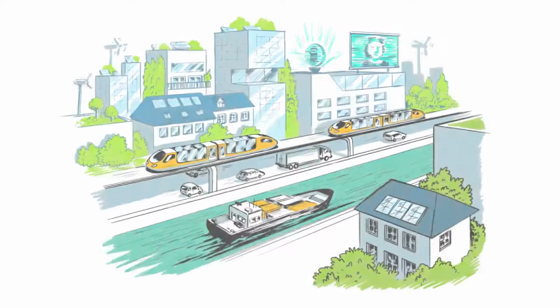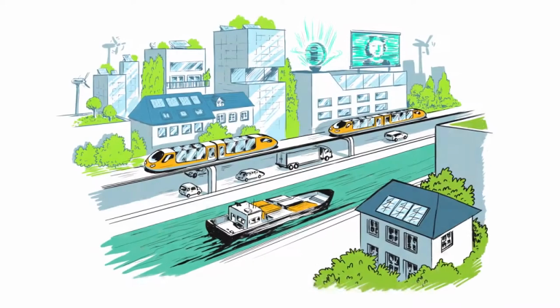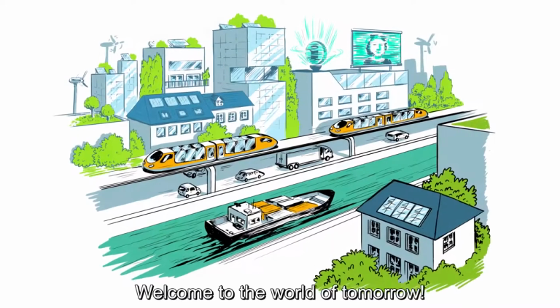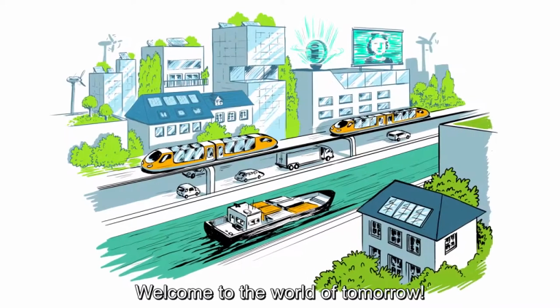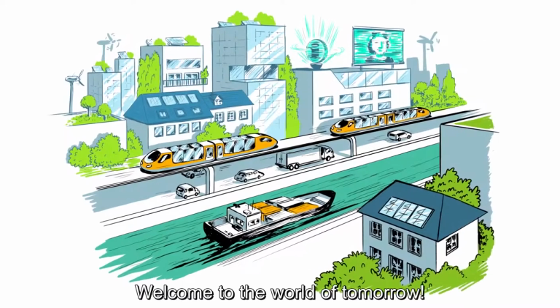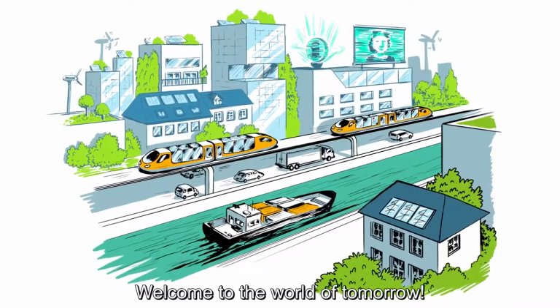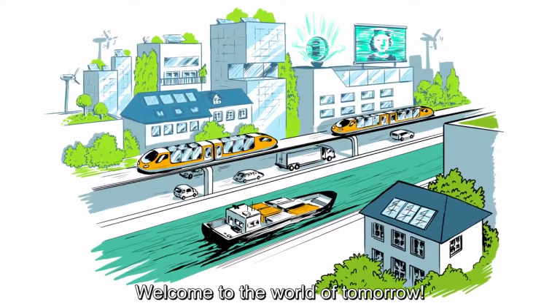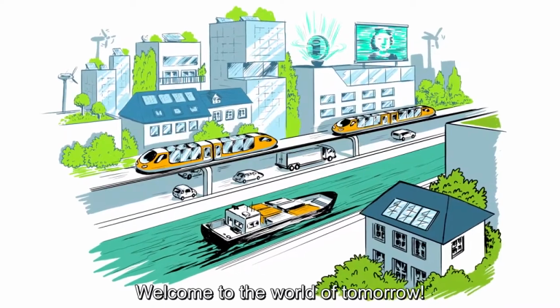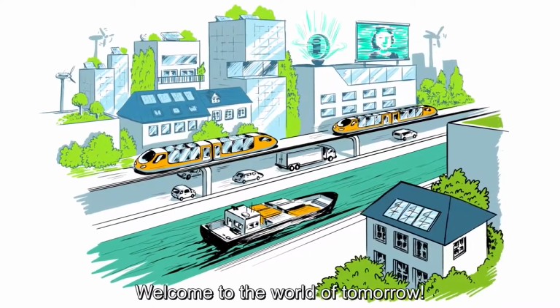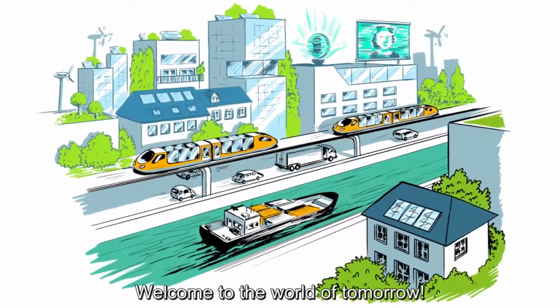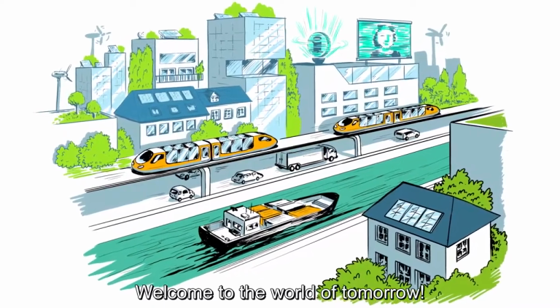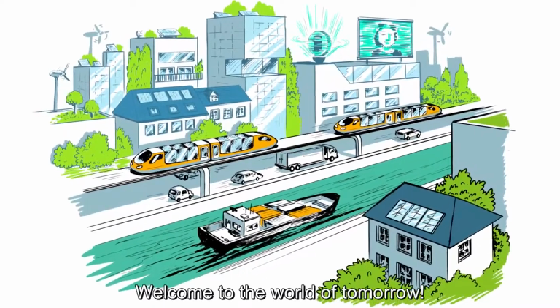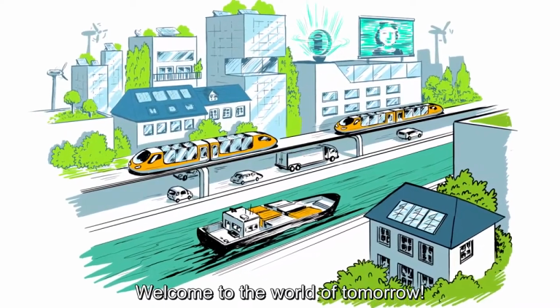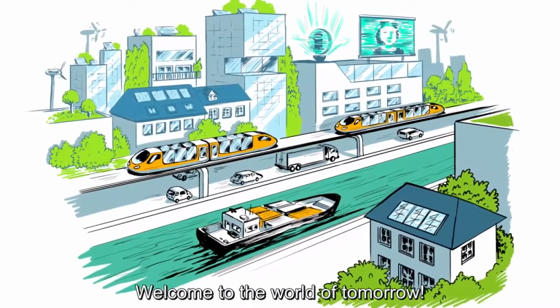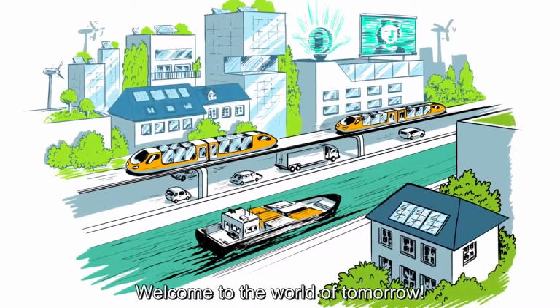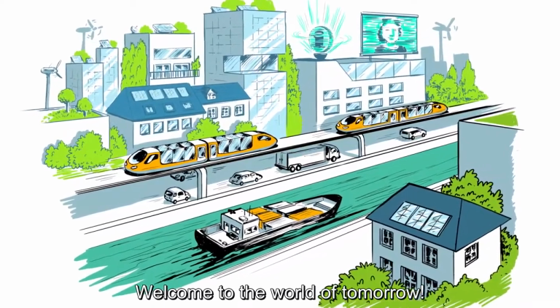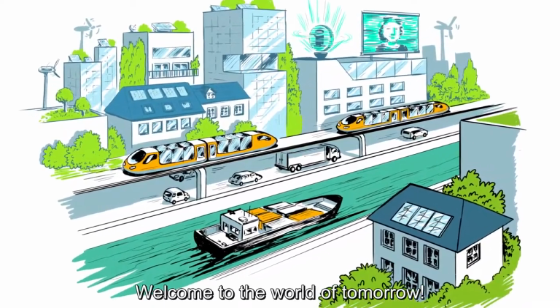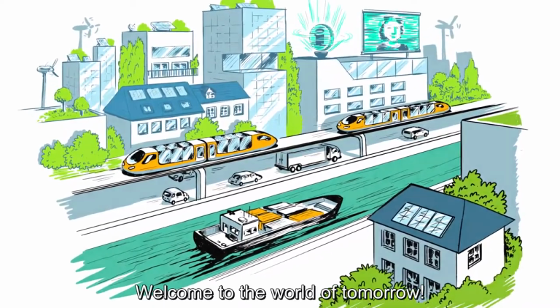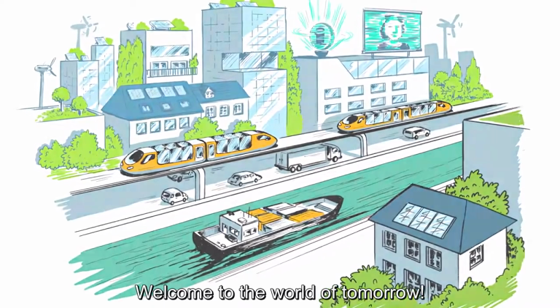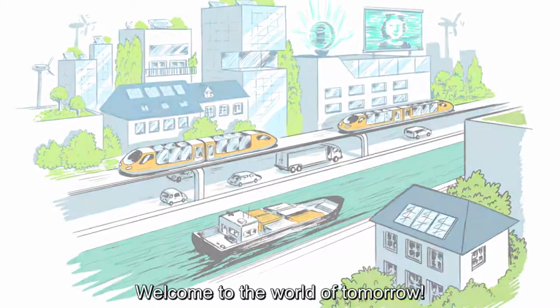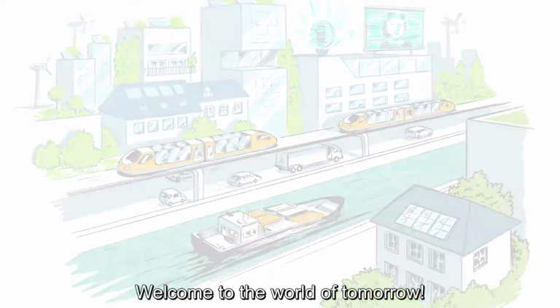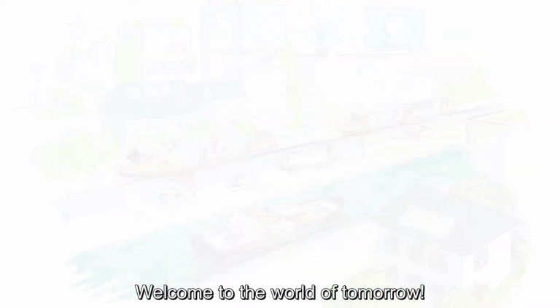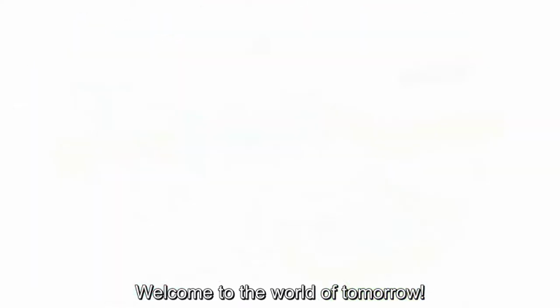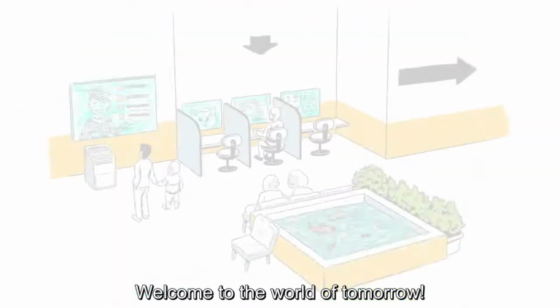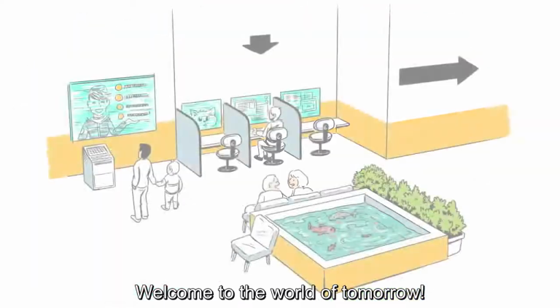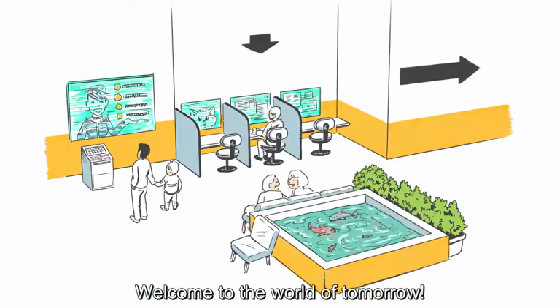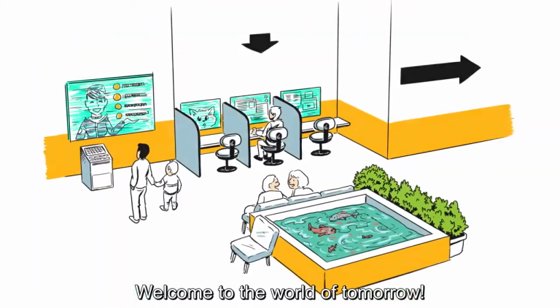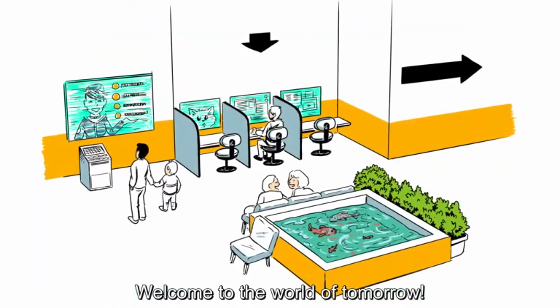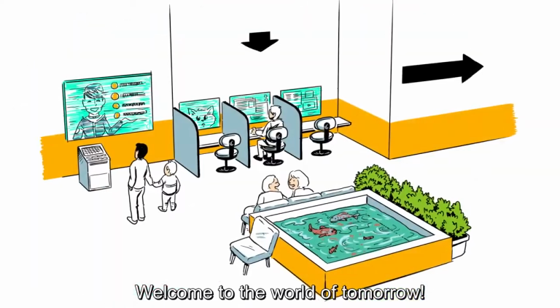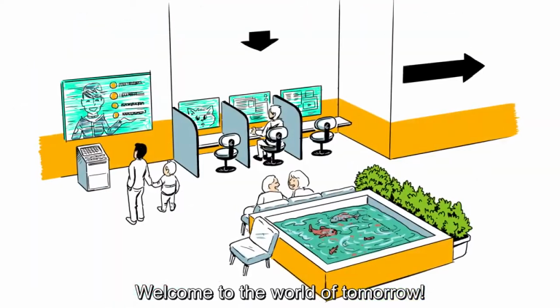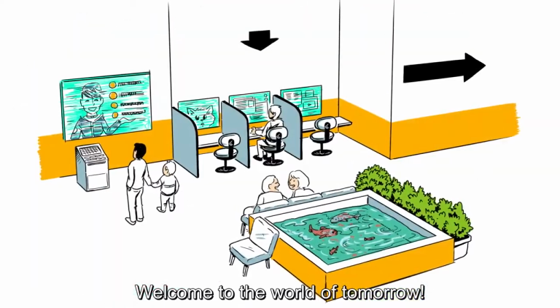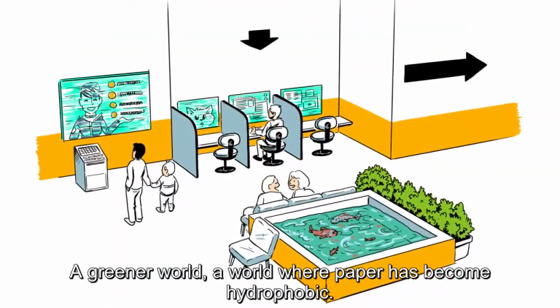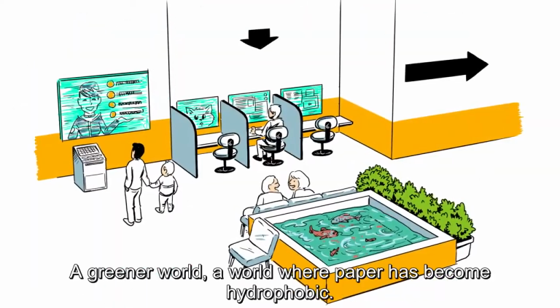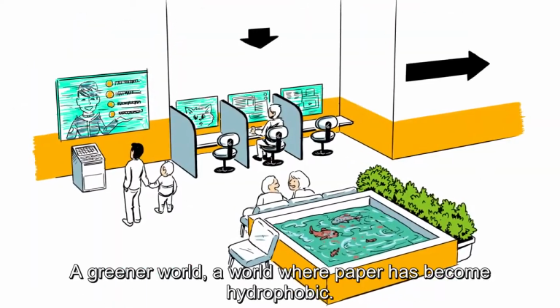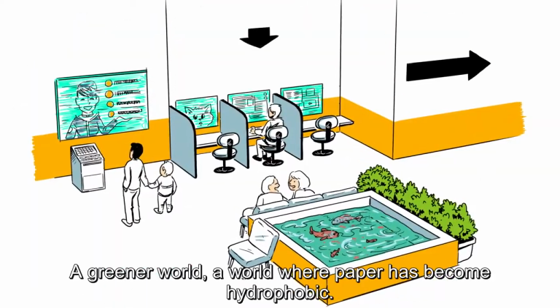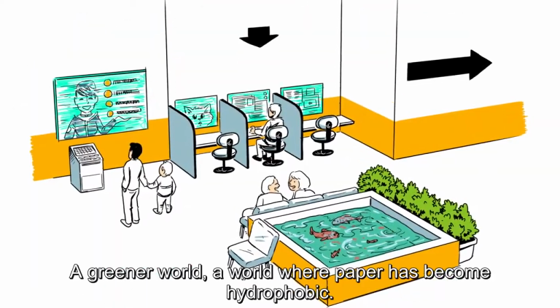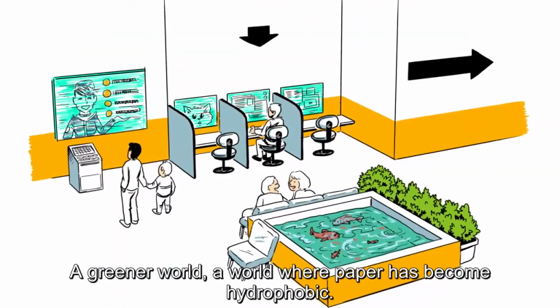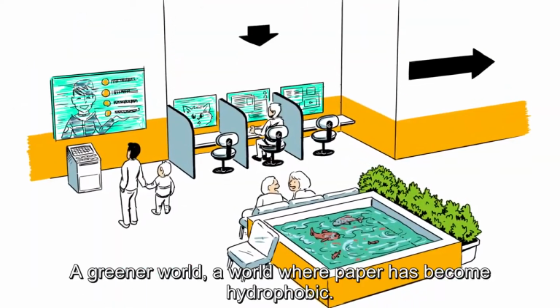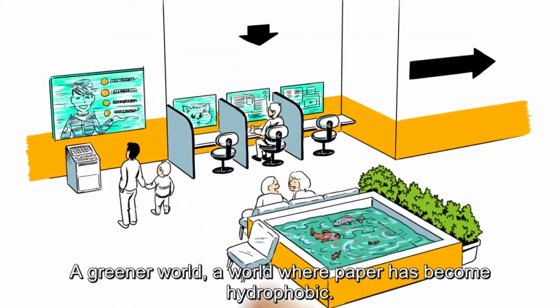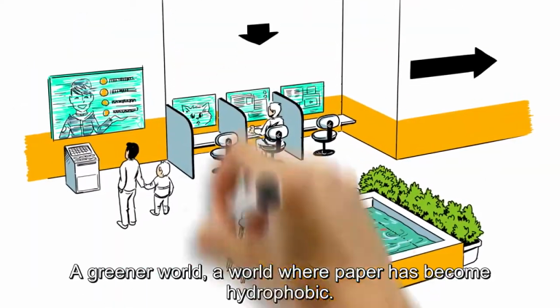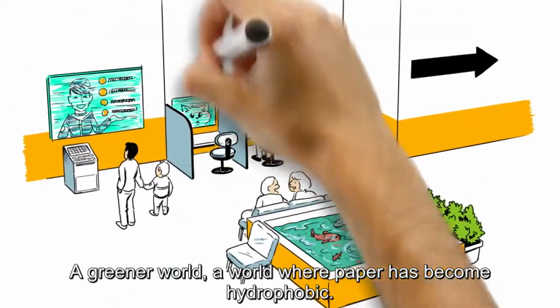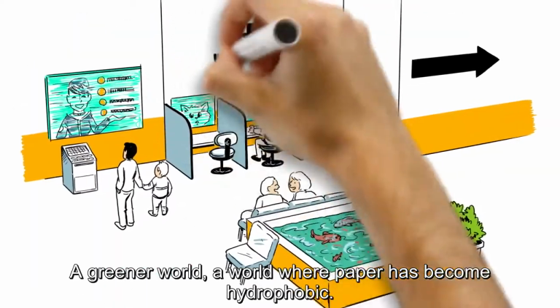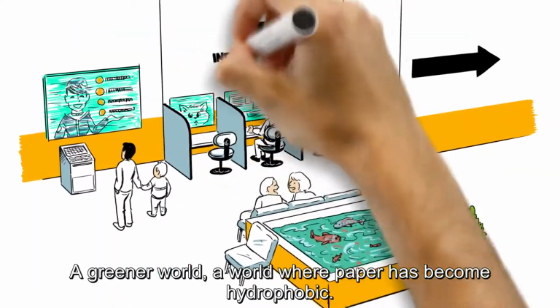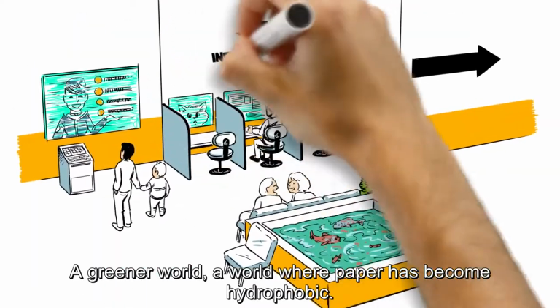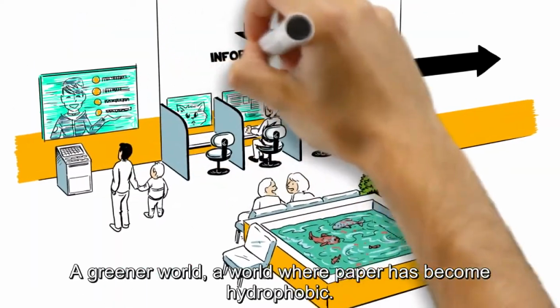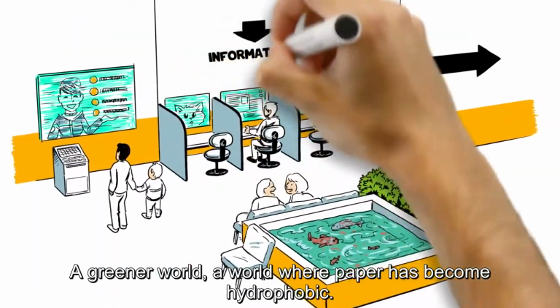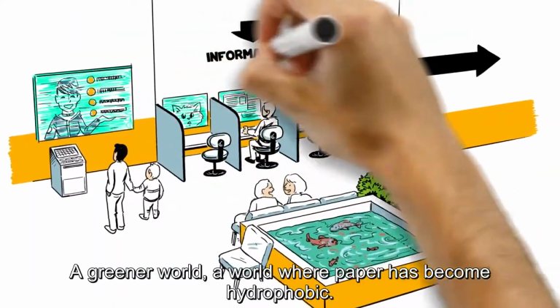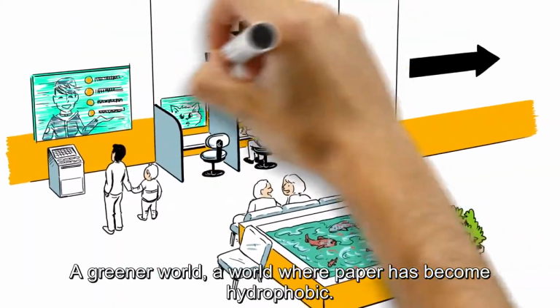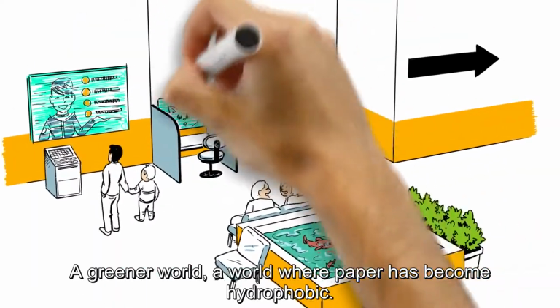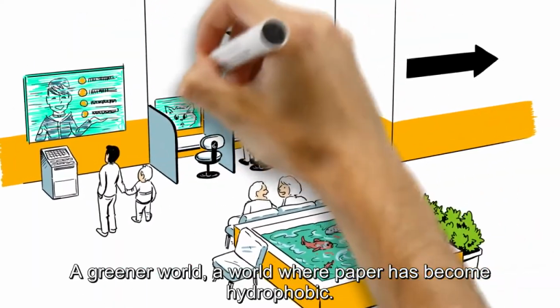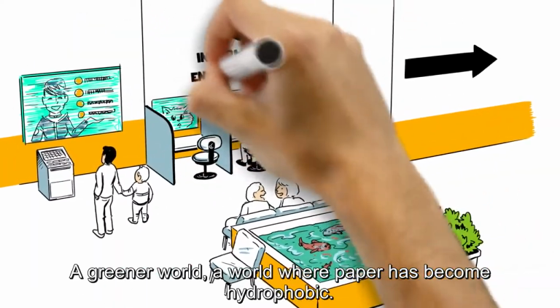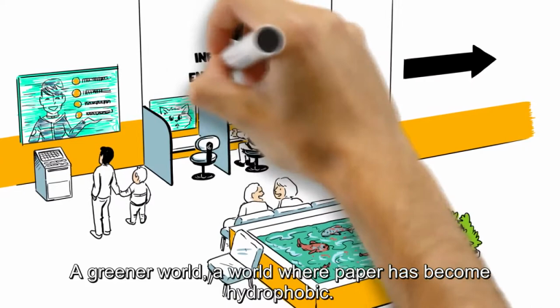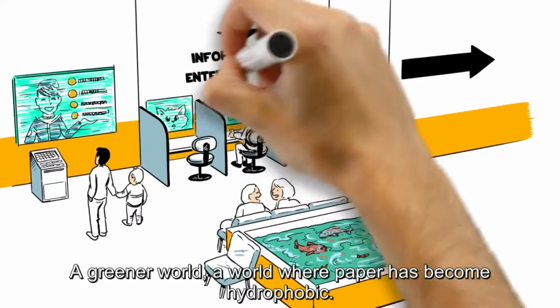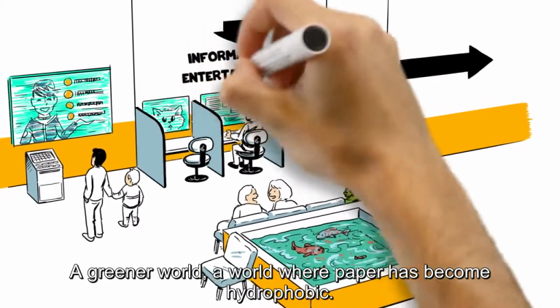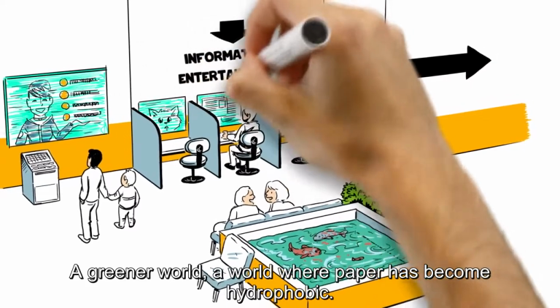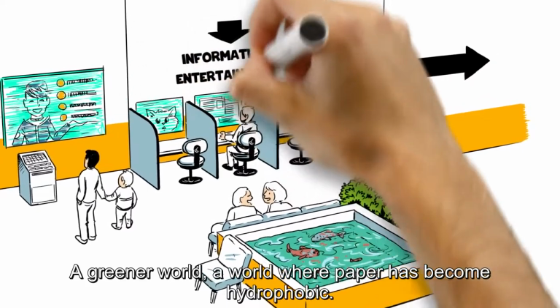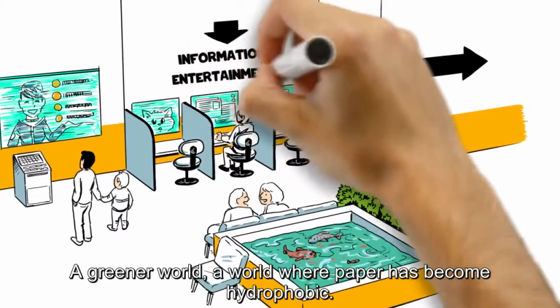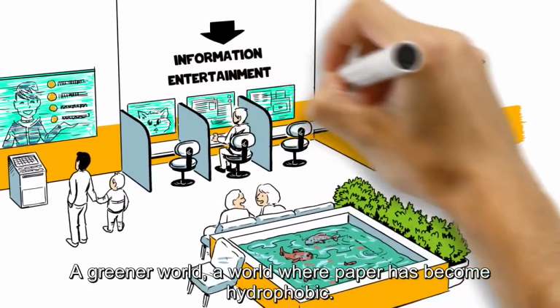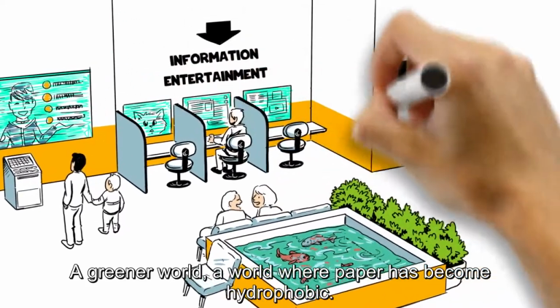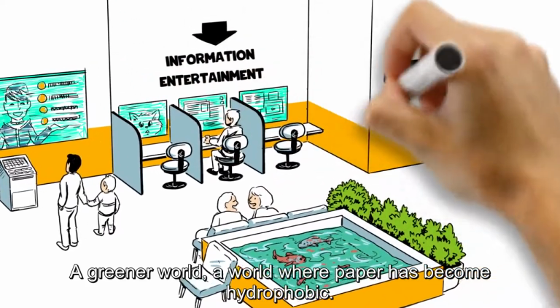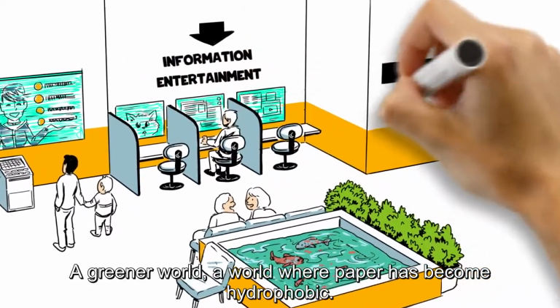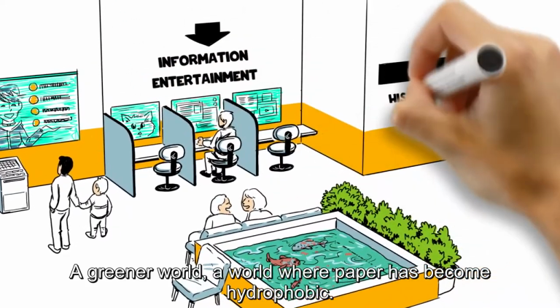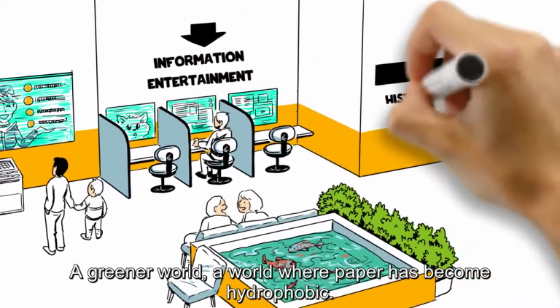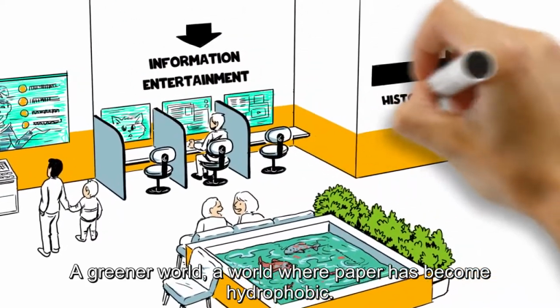Welcome to the world of tomorrow. A greener world. A world where paper has become hydrophobic.